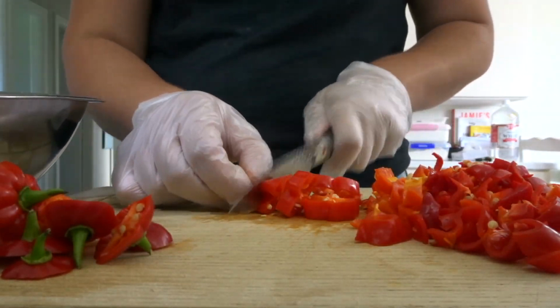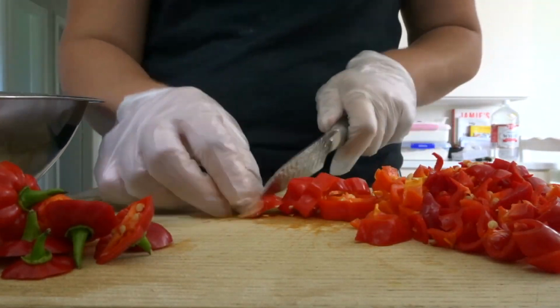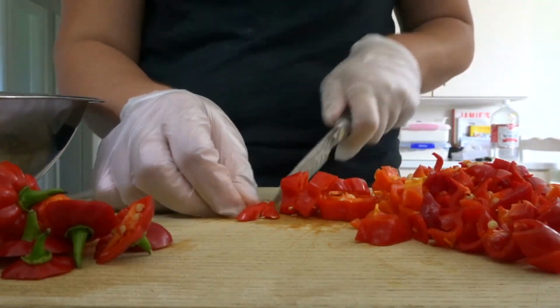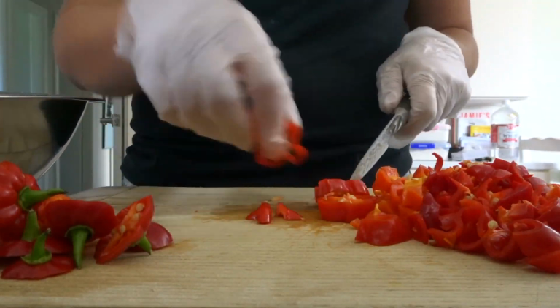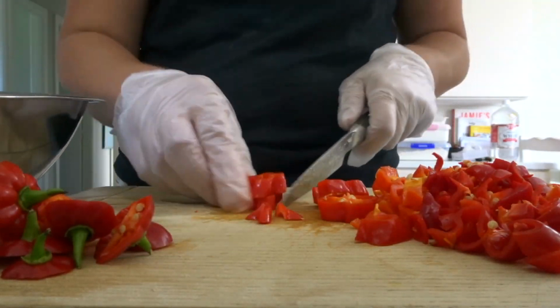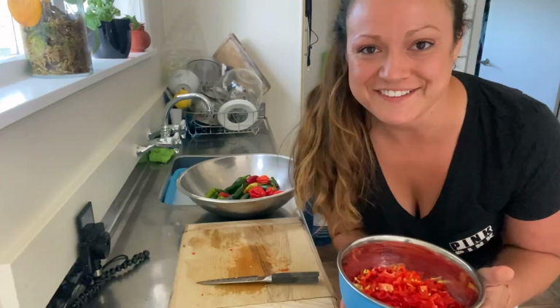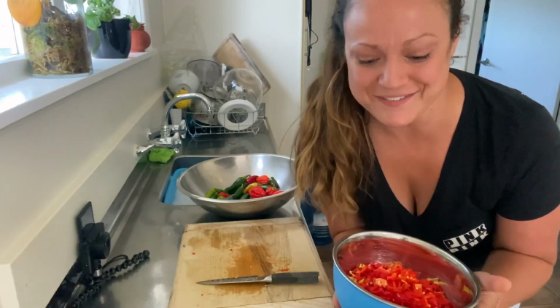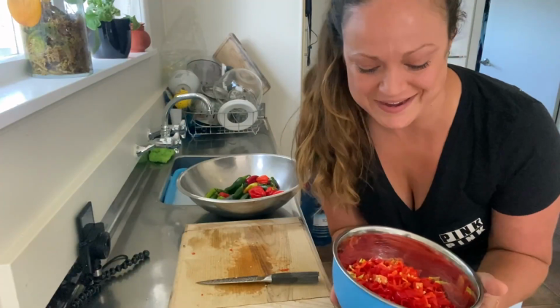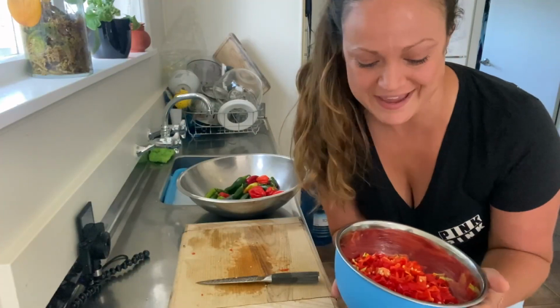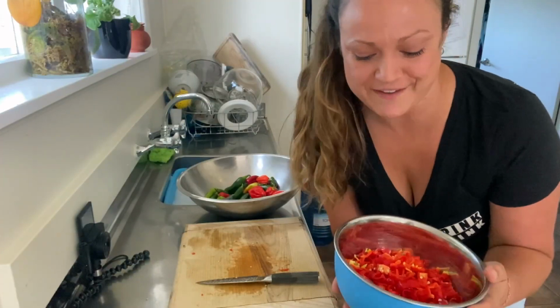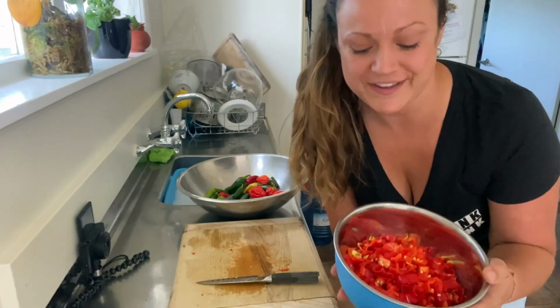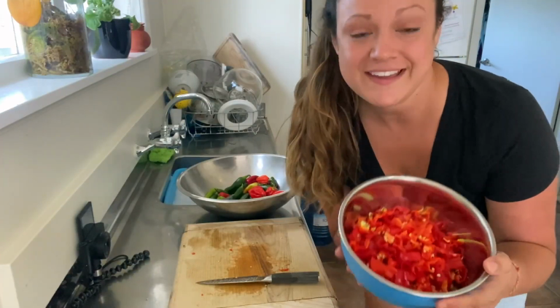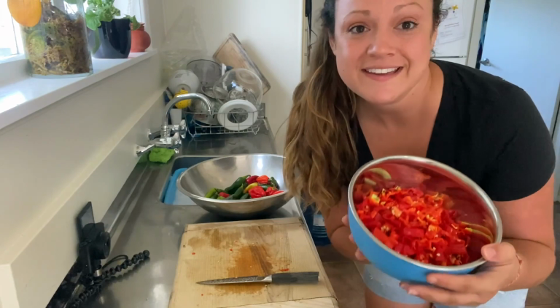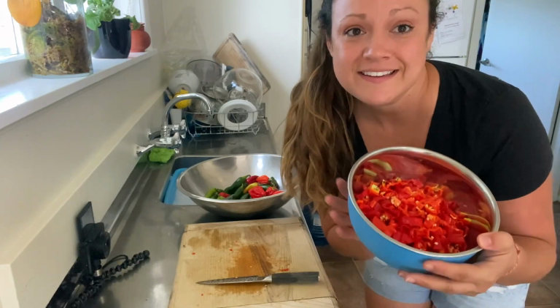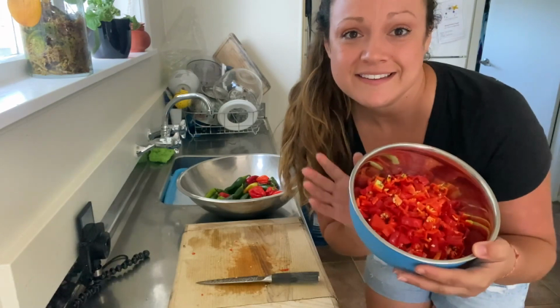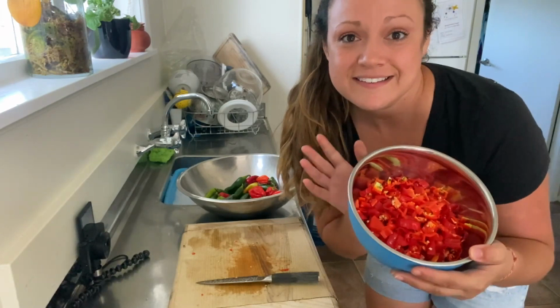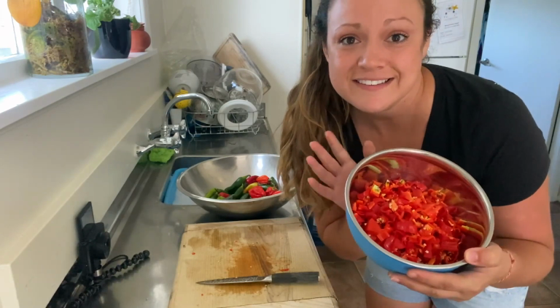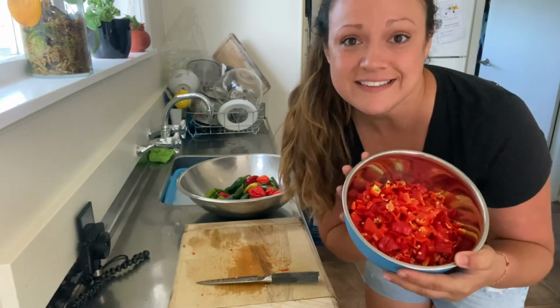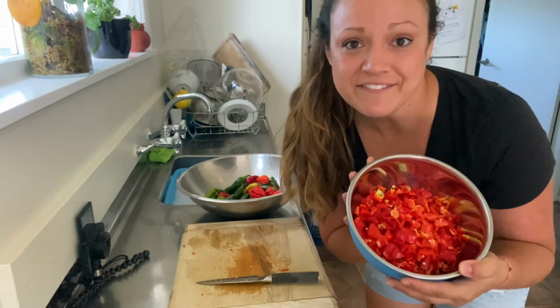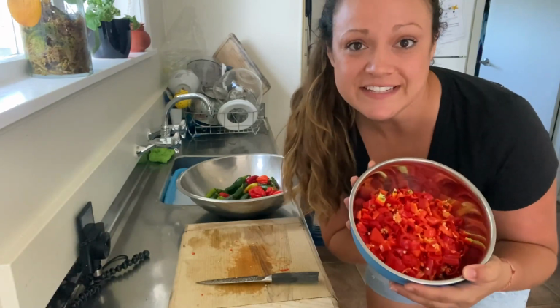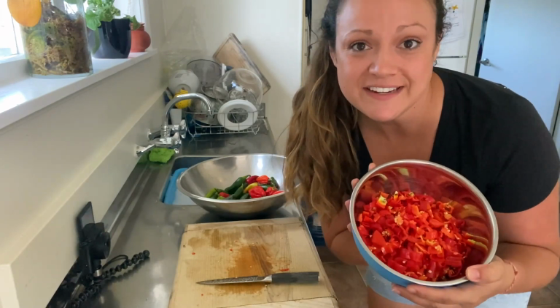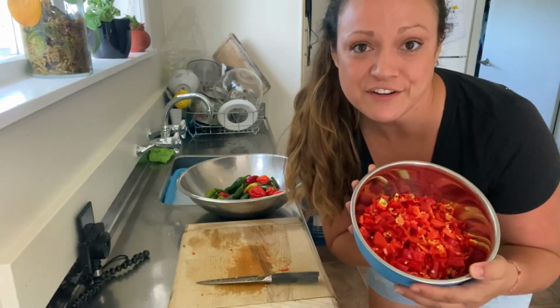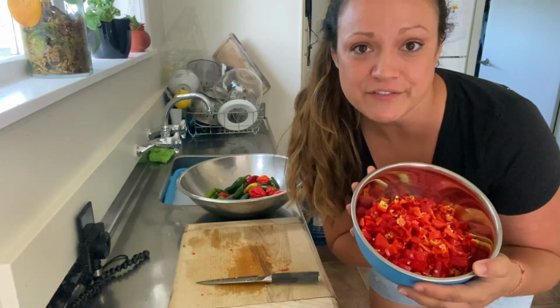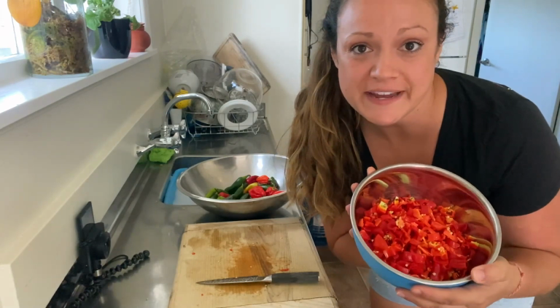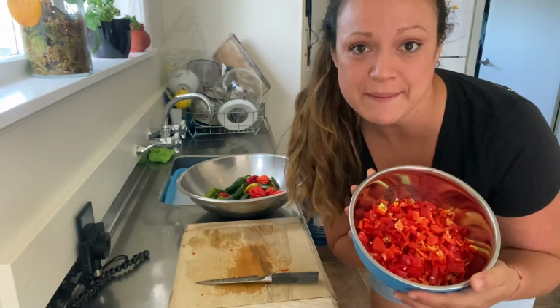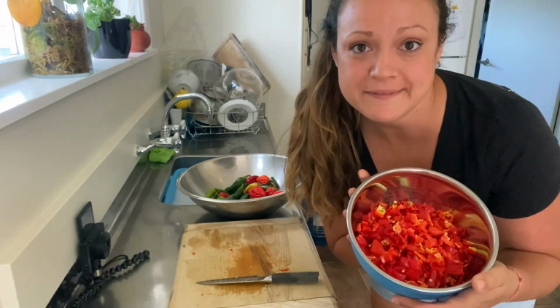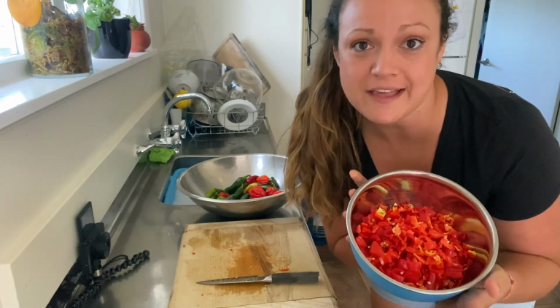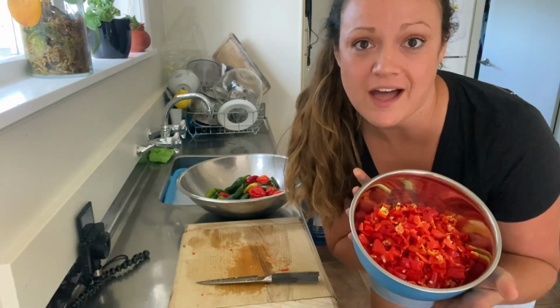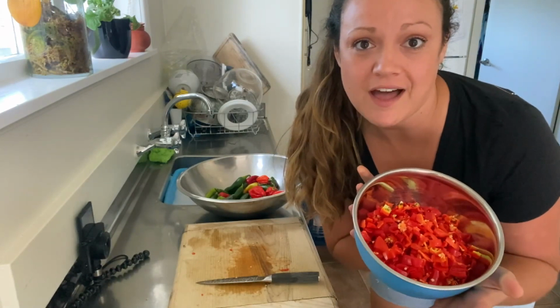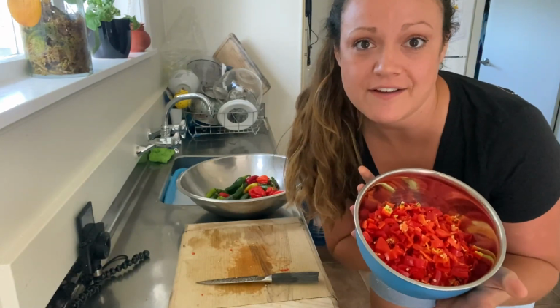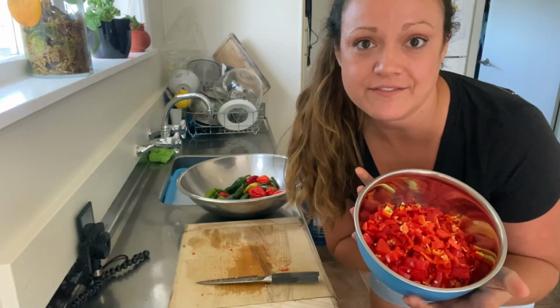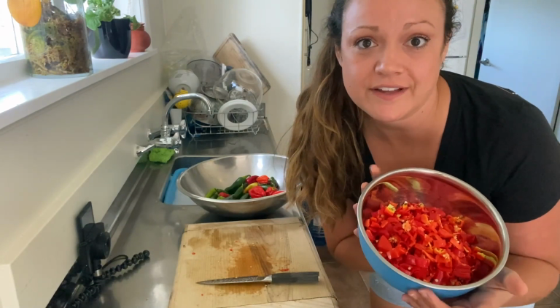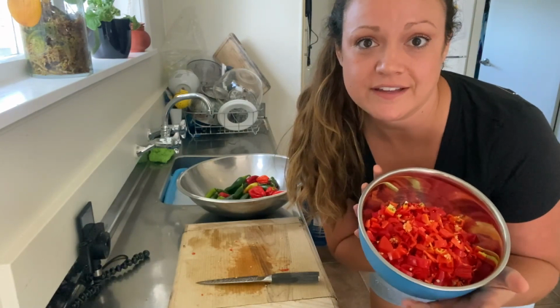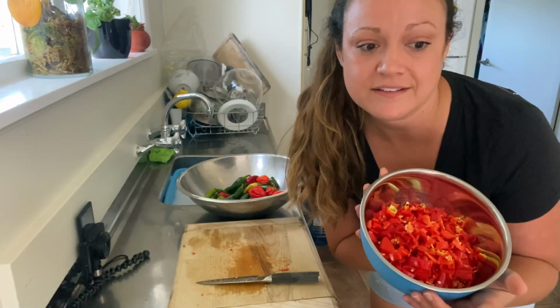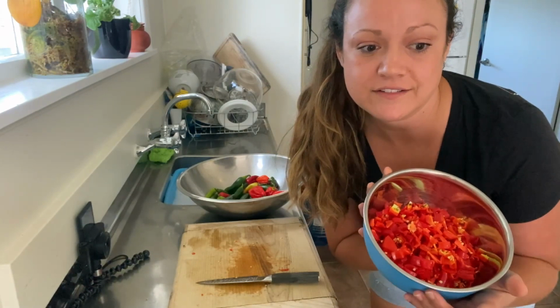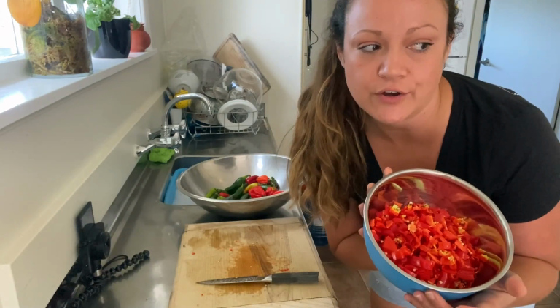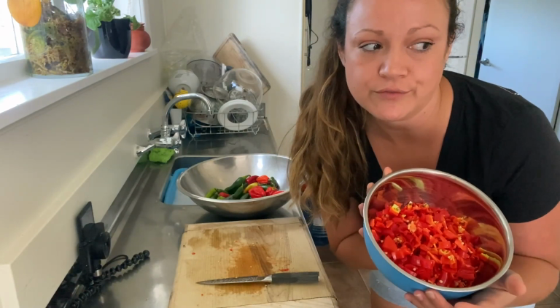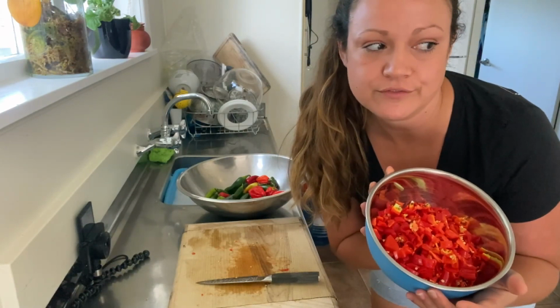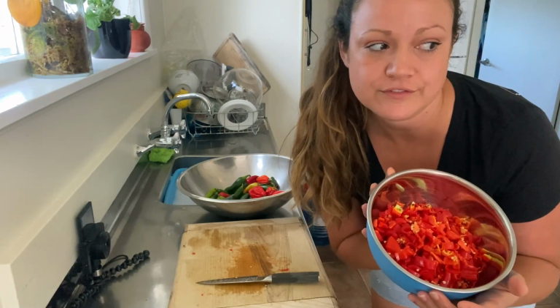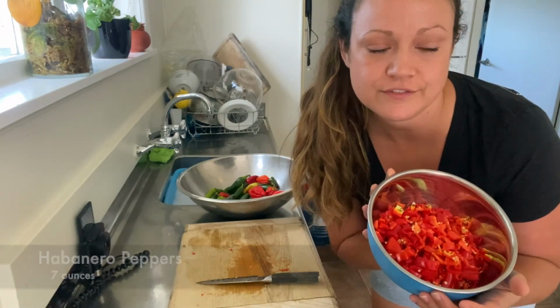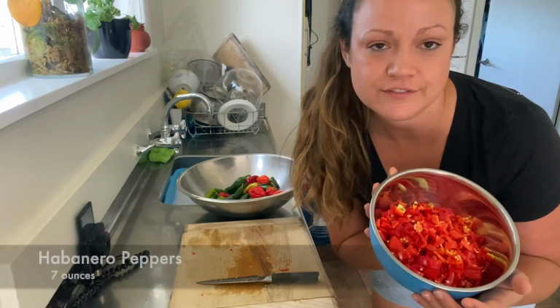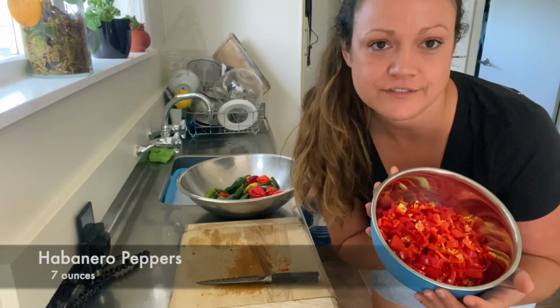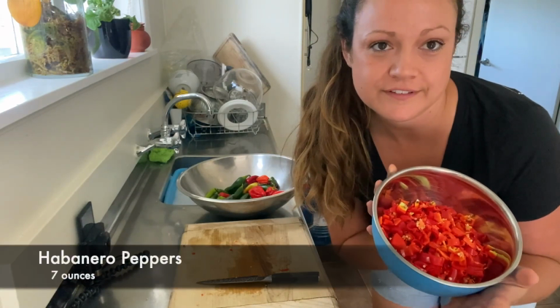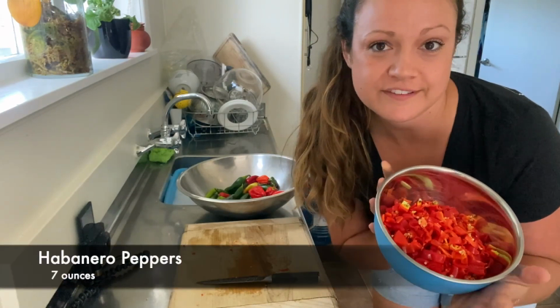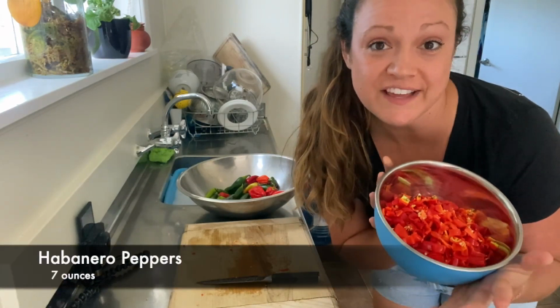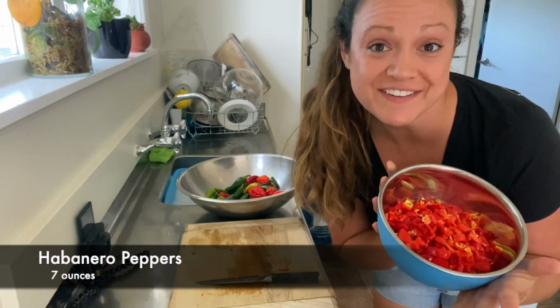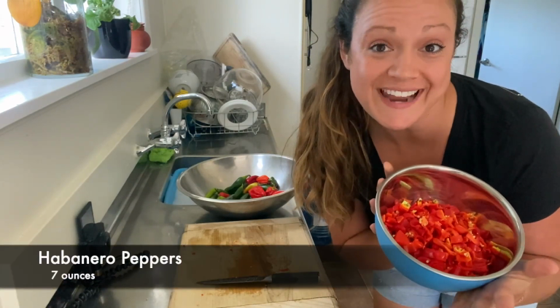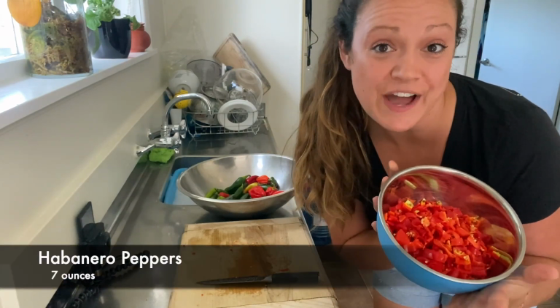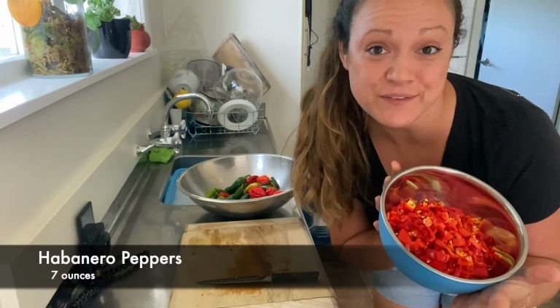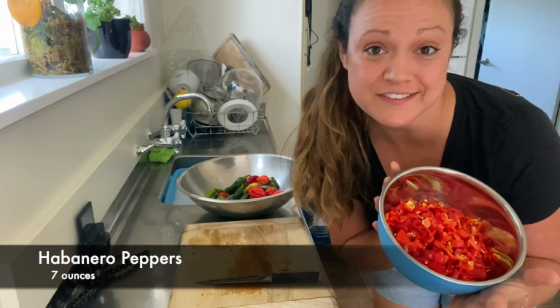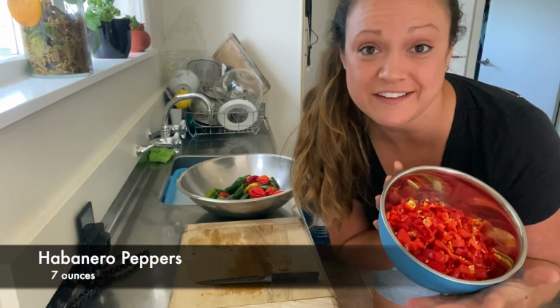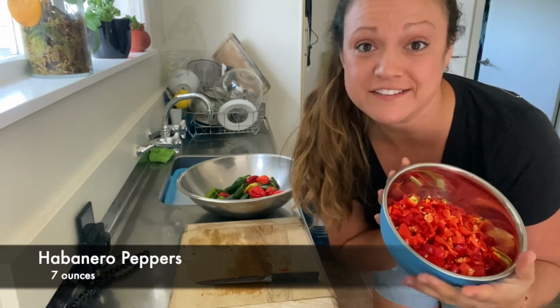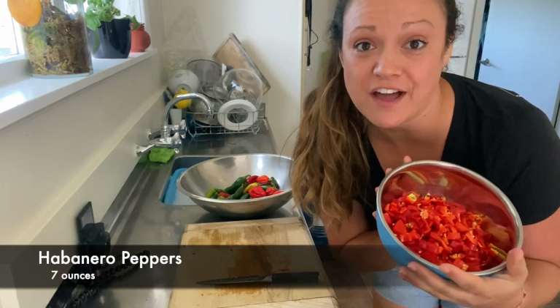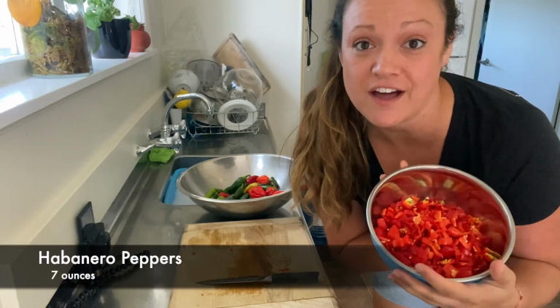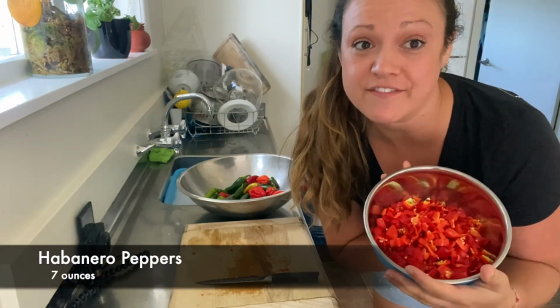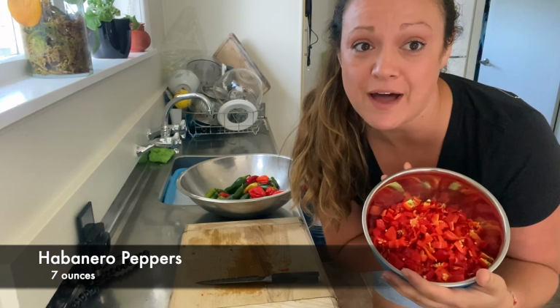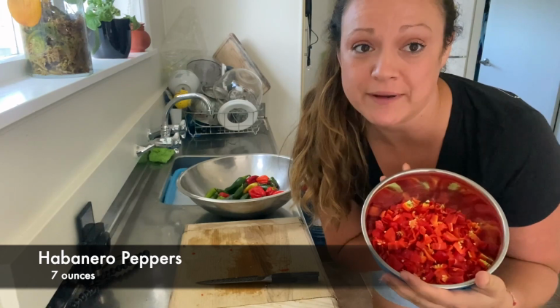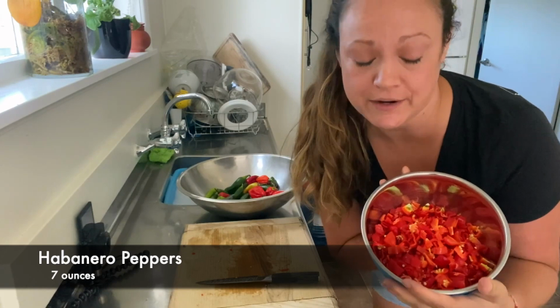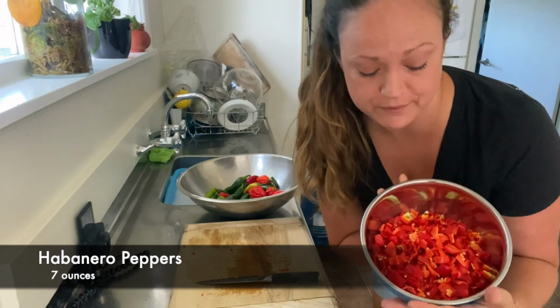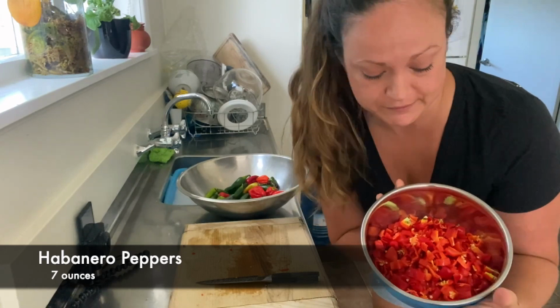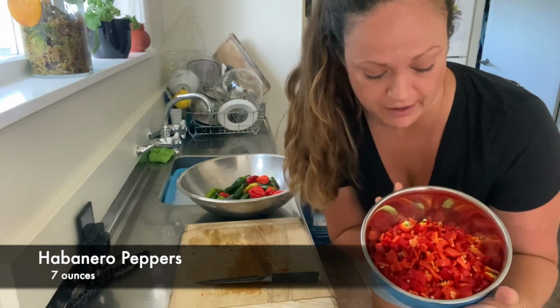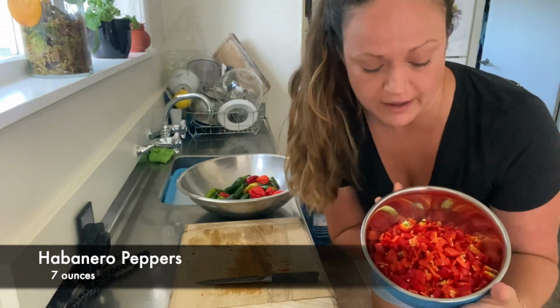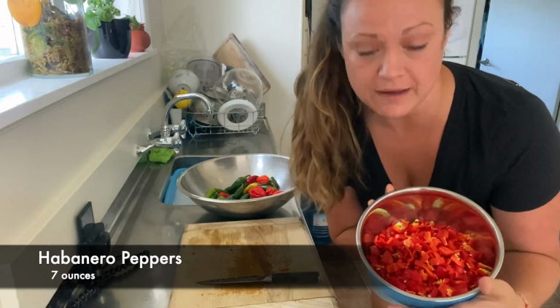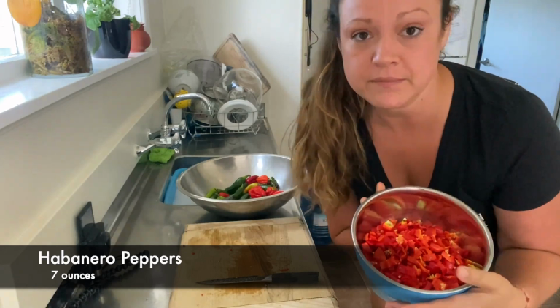So I have 7 ounces of habaneros cut up and ready to get started.